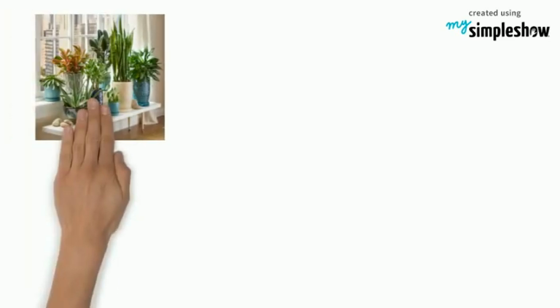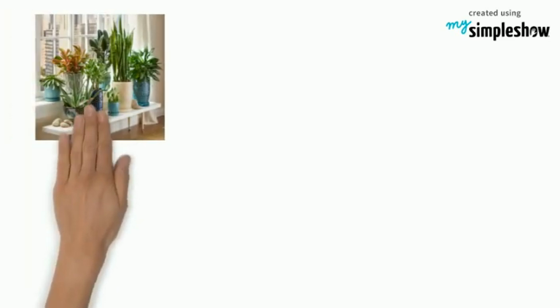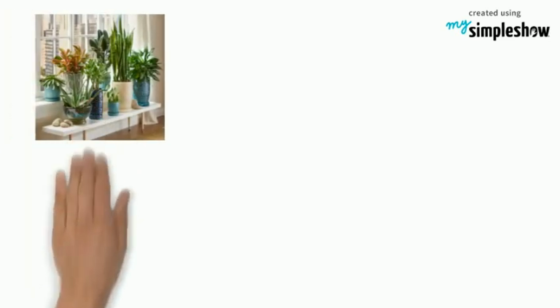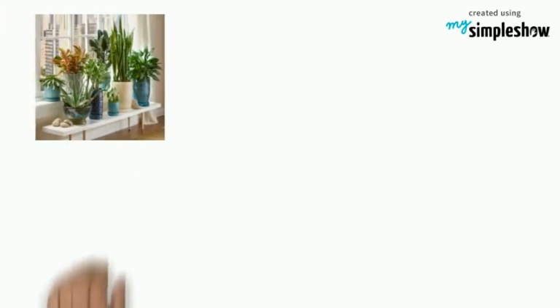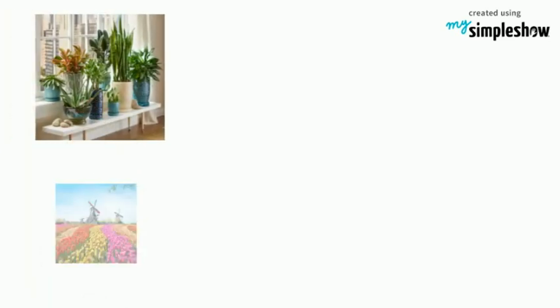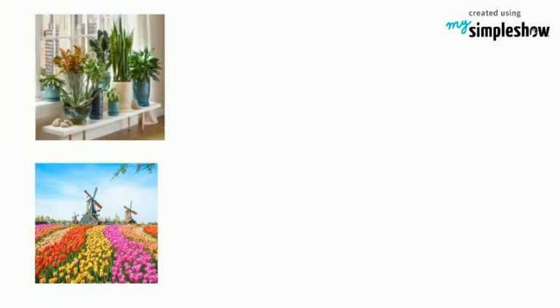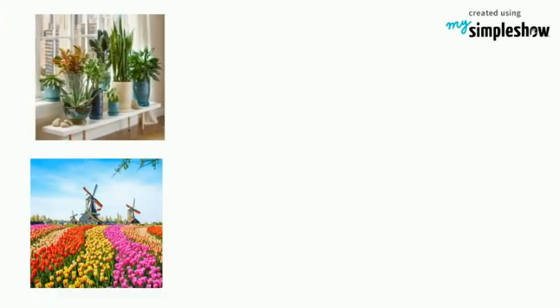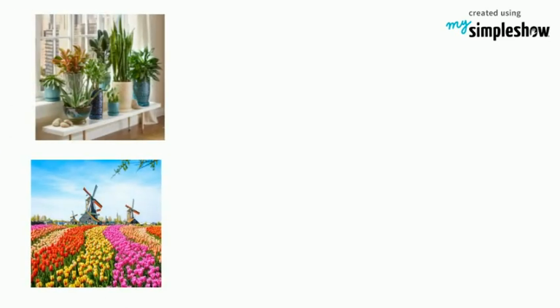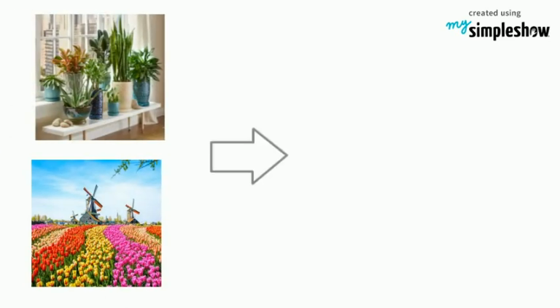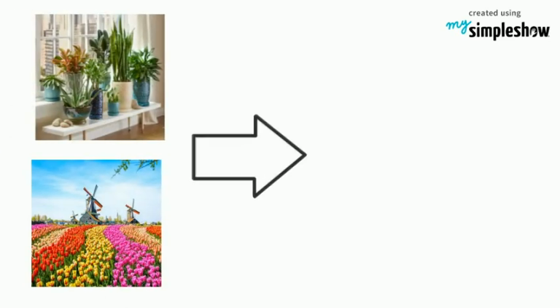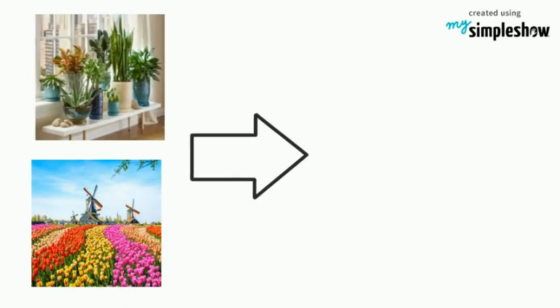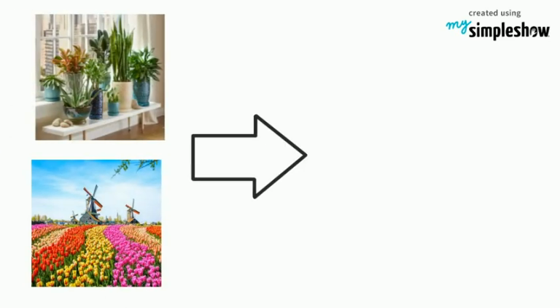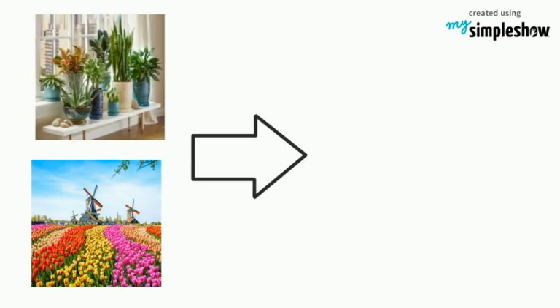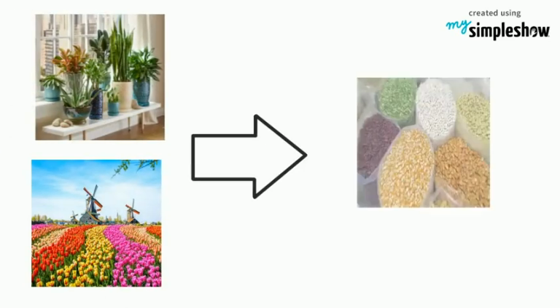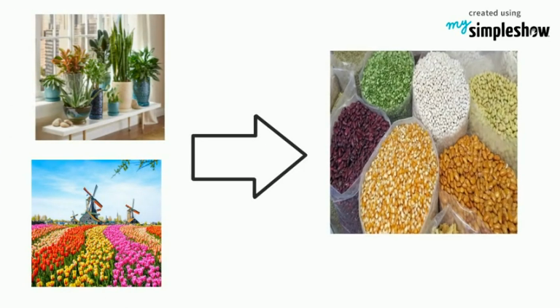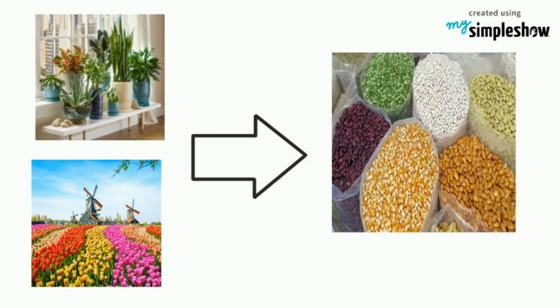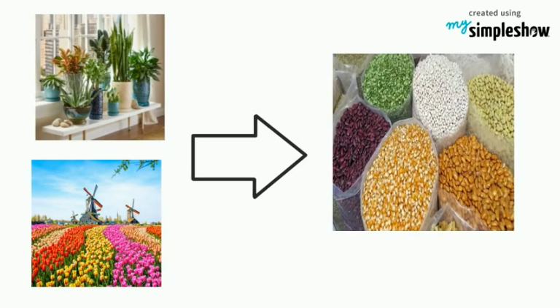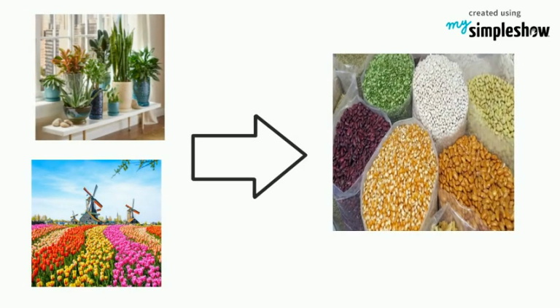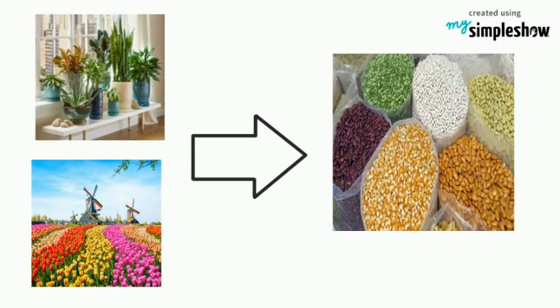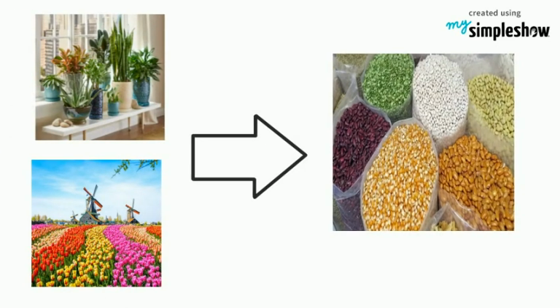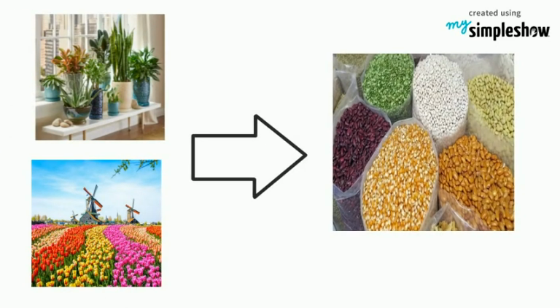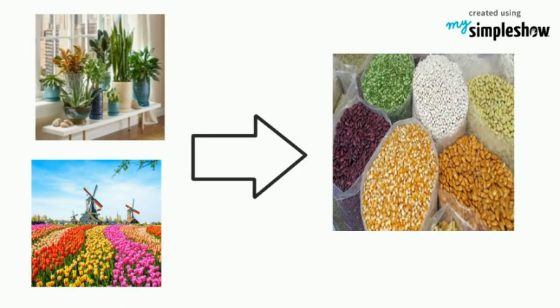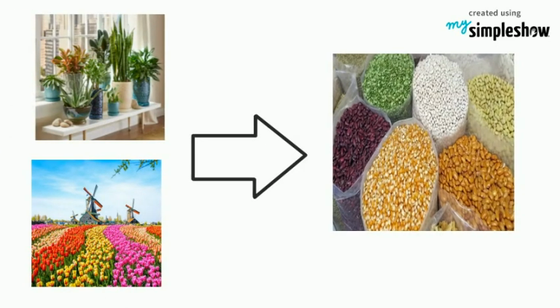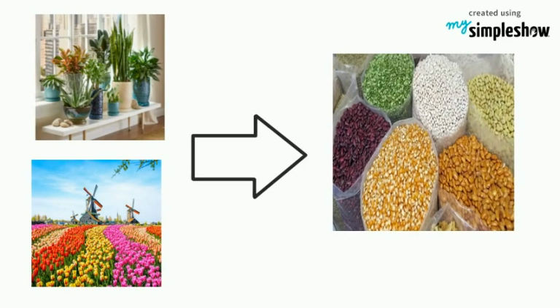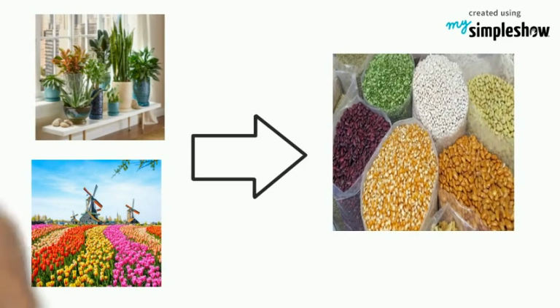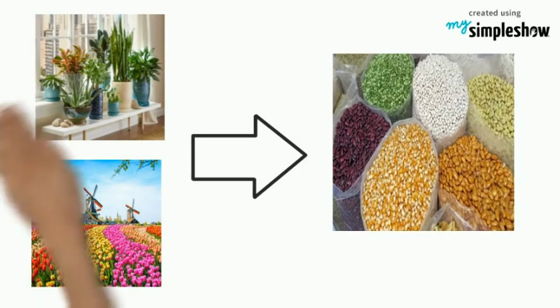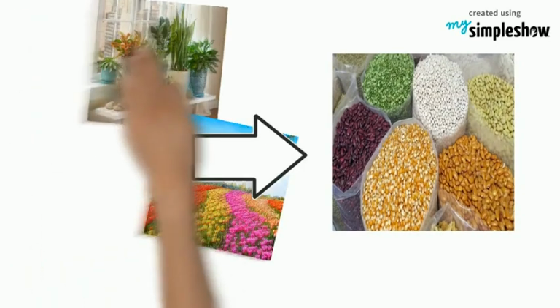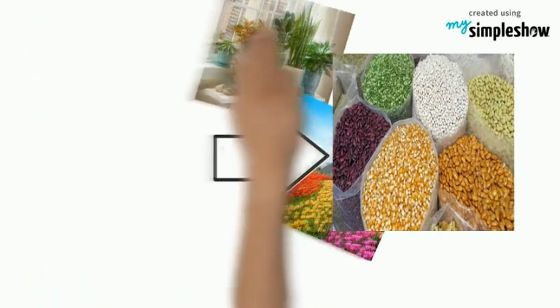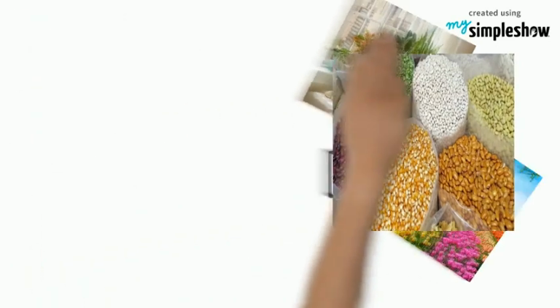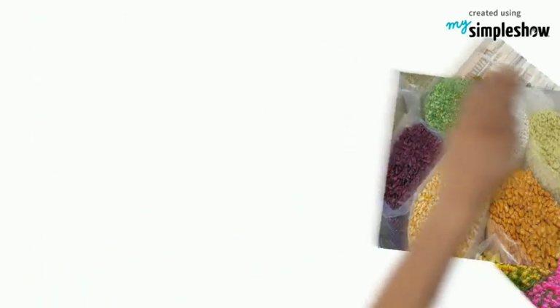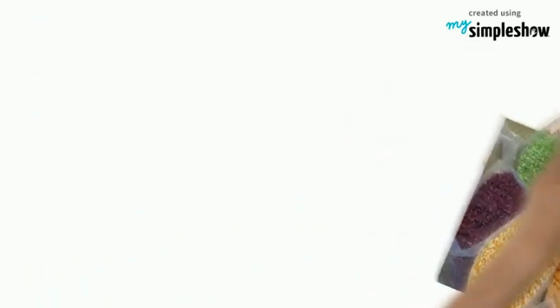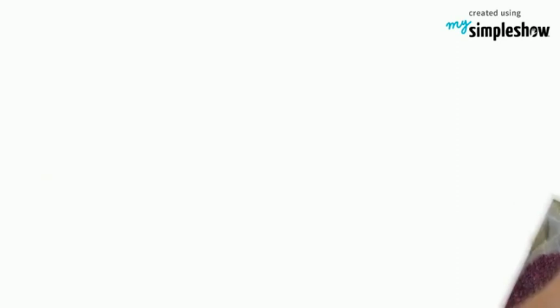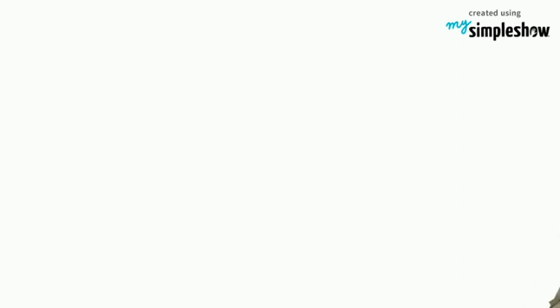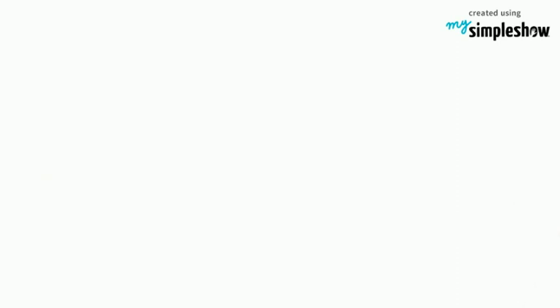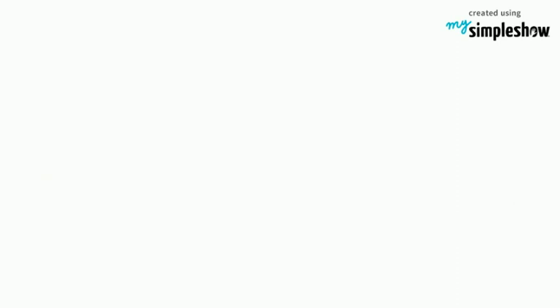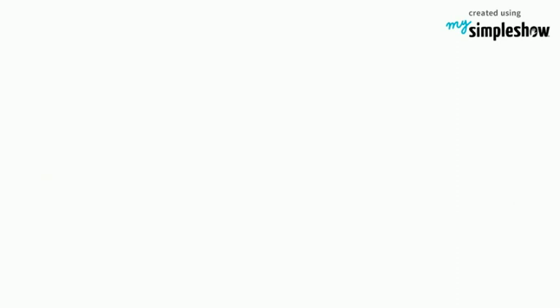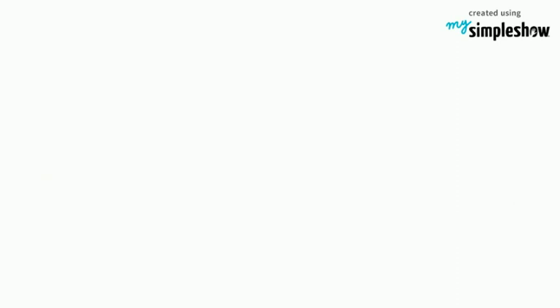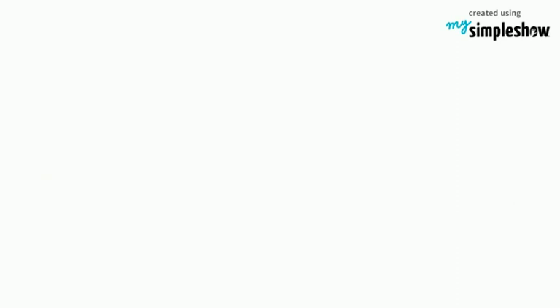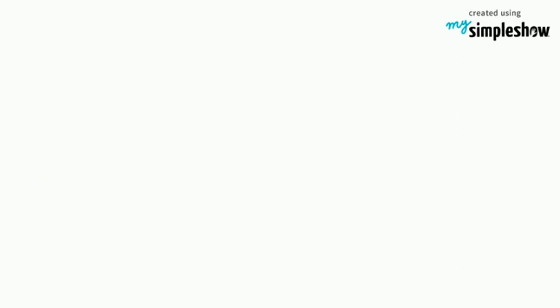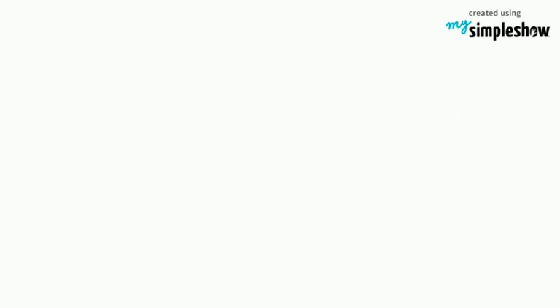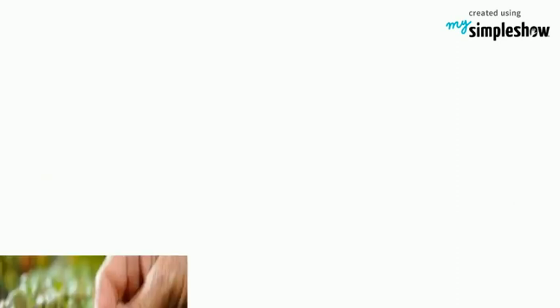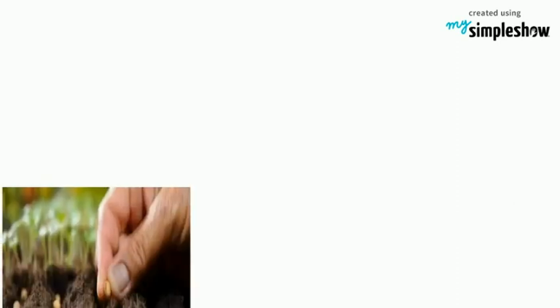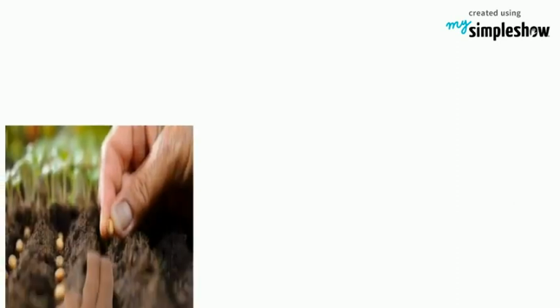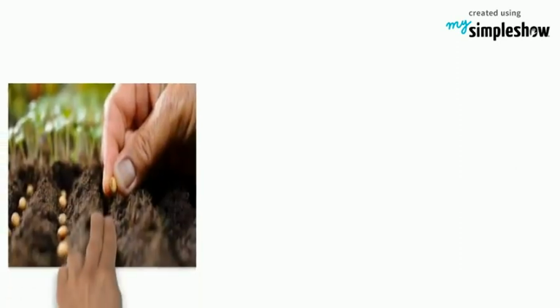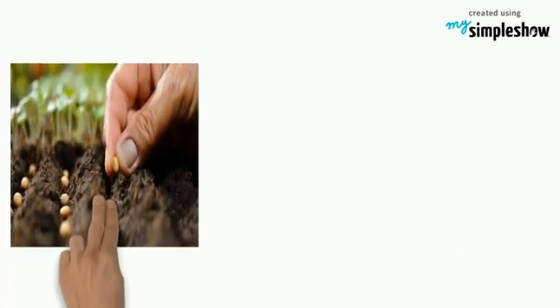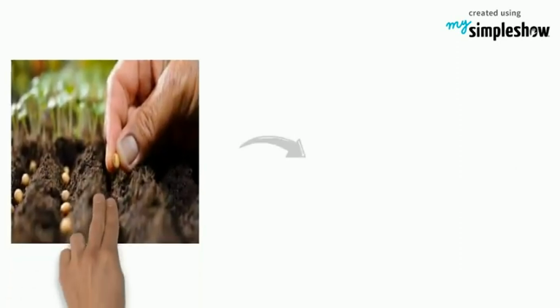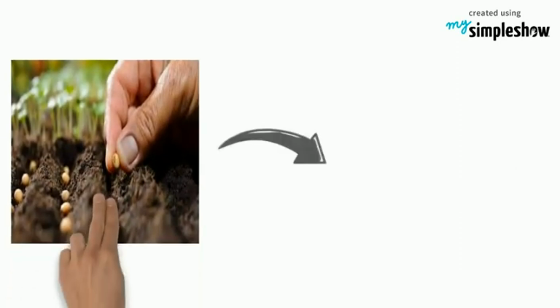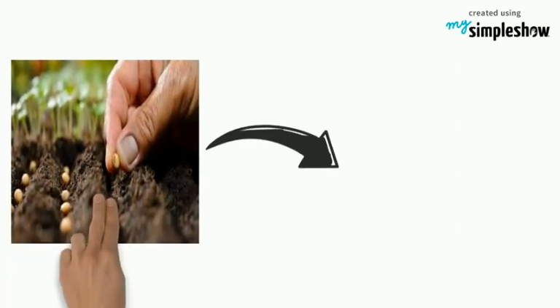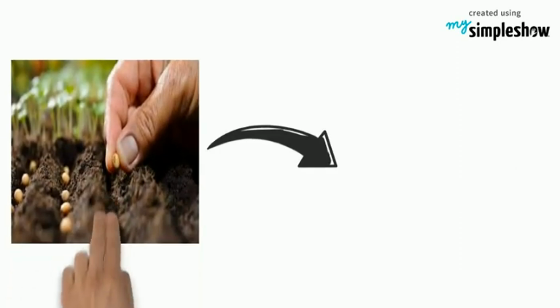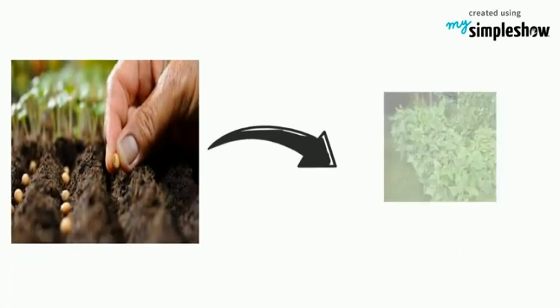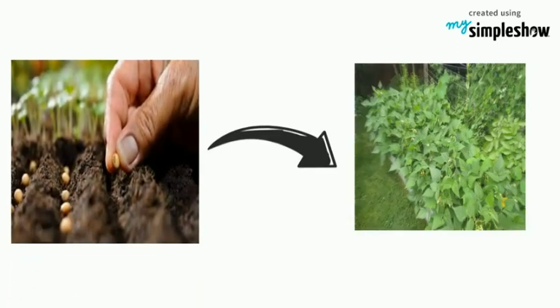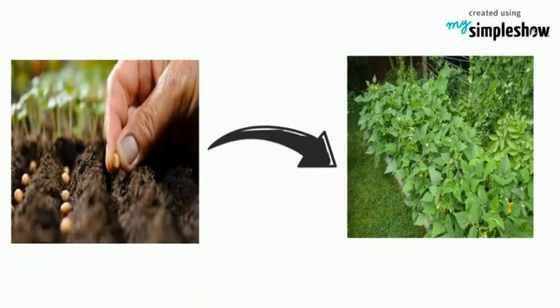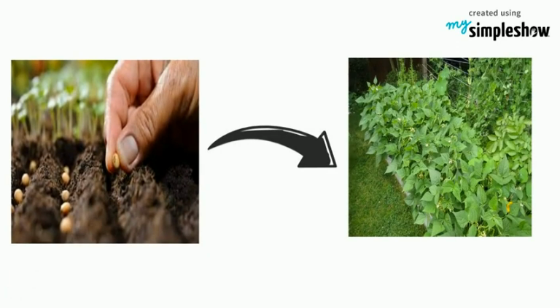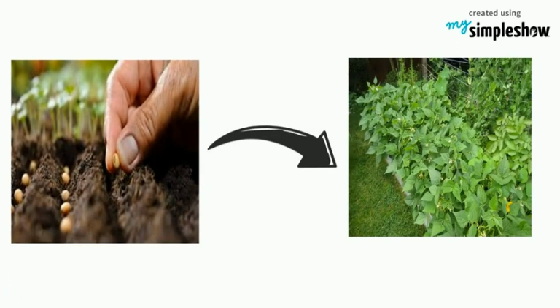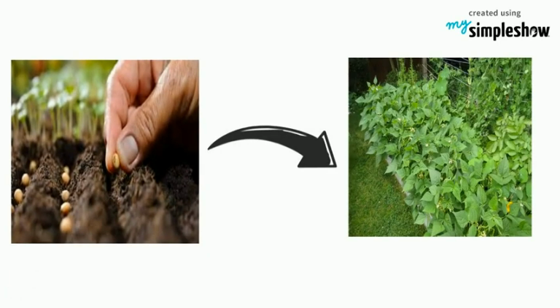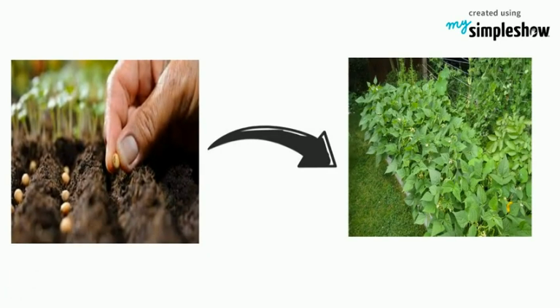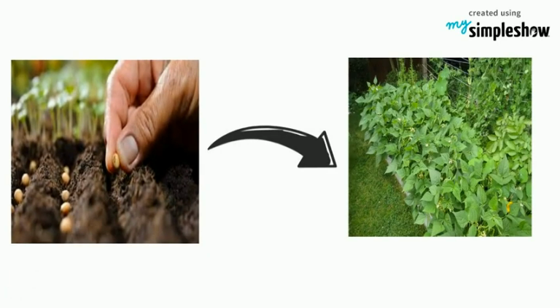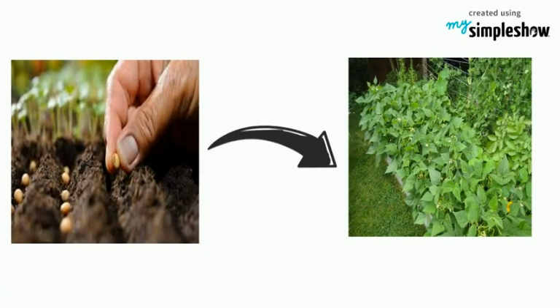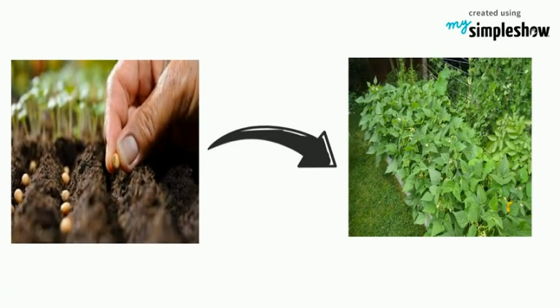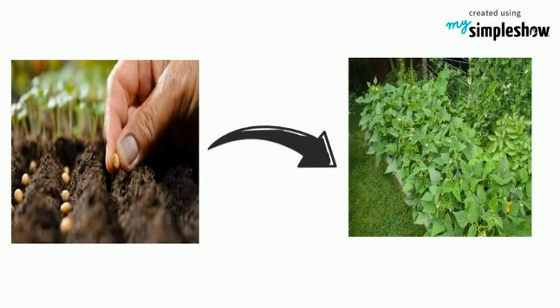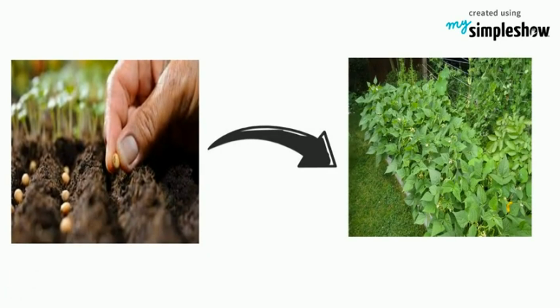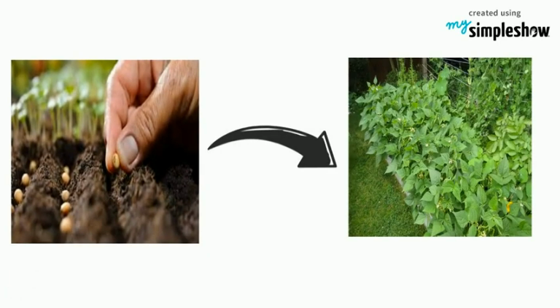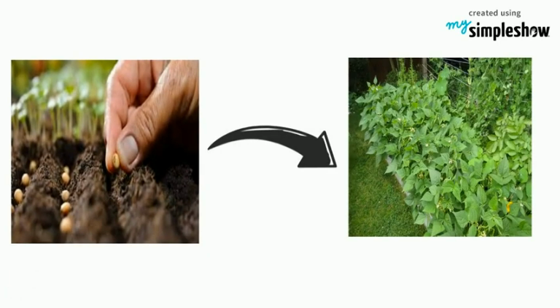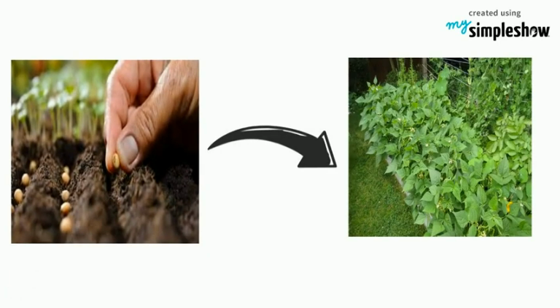Plants and flowers come from seeds. But how do the seeds become plants? Let's find out.